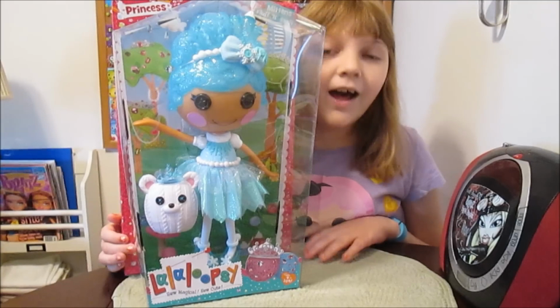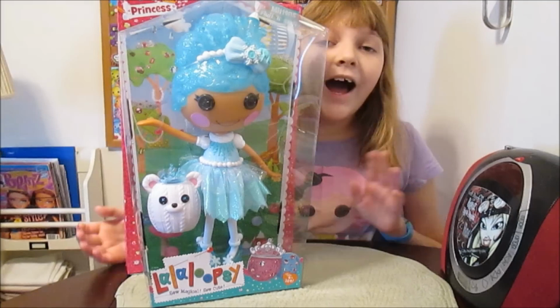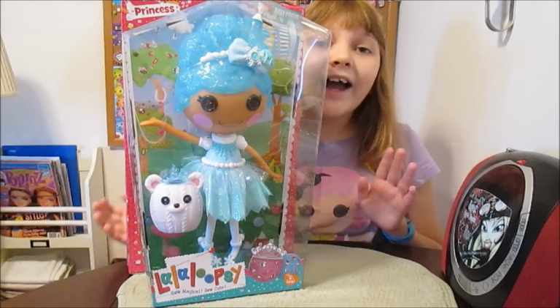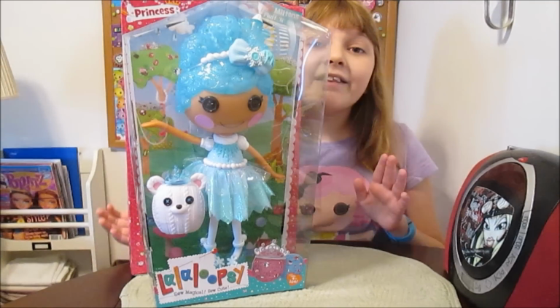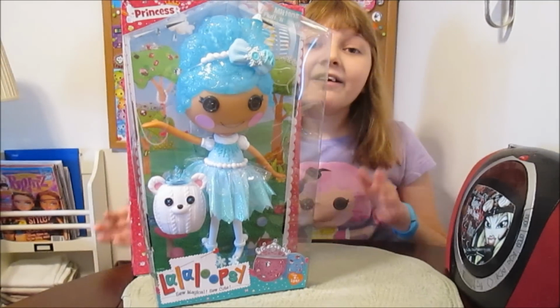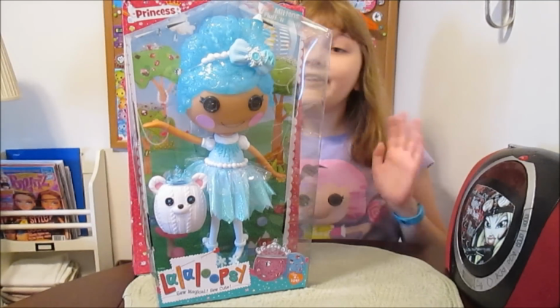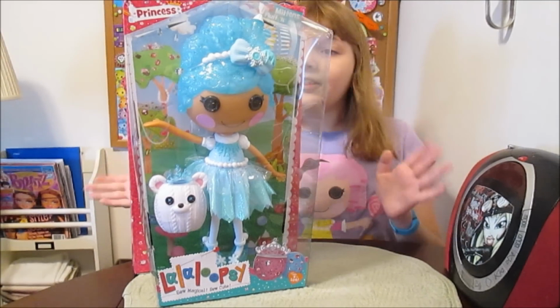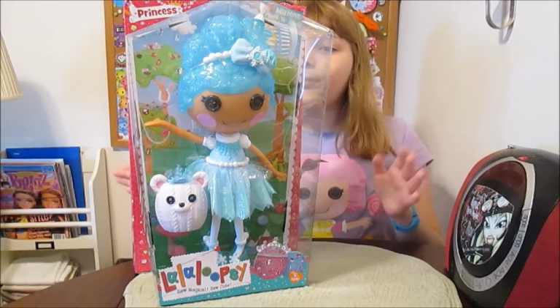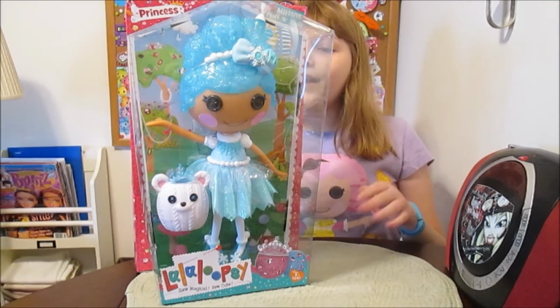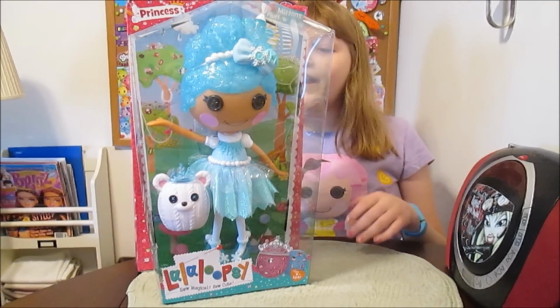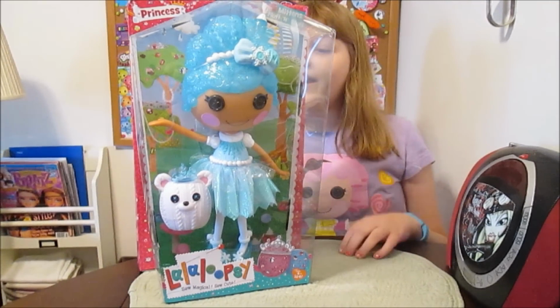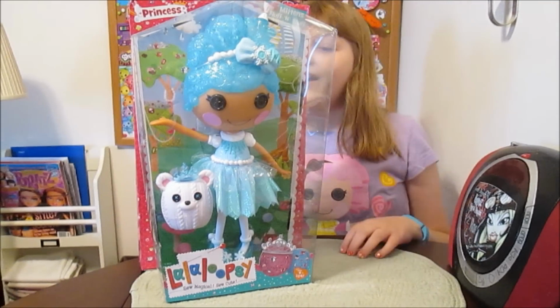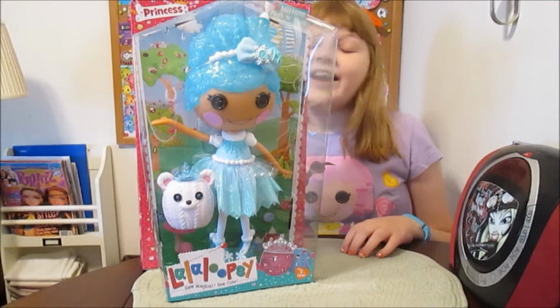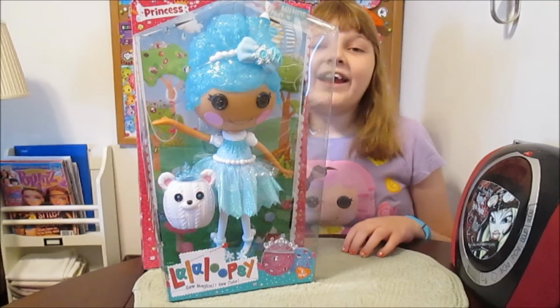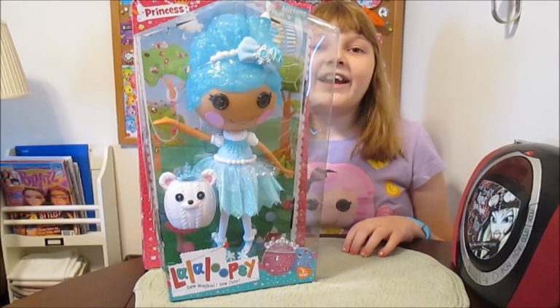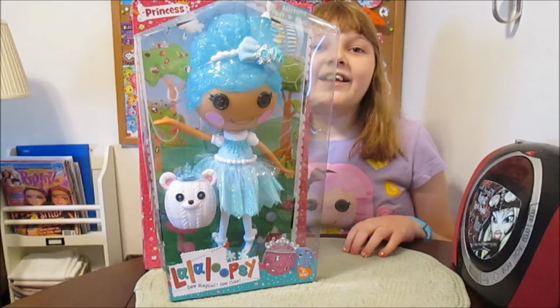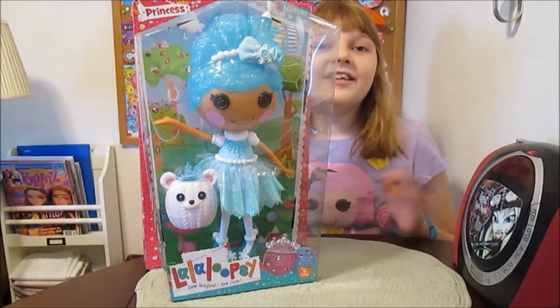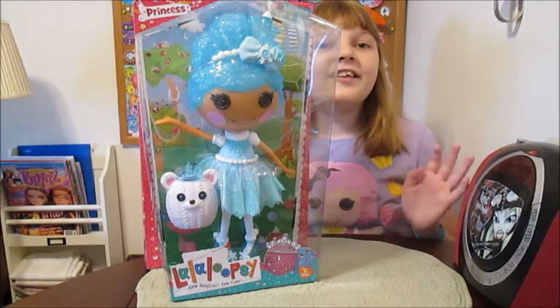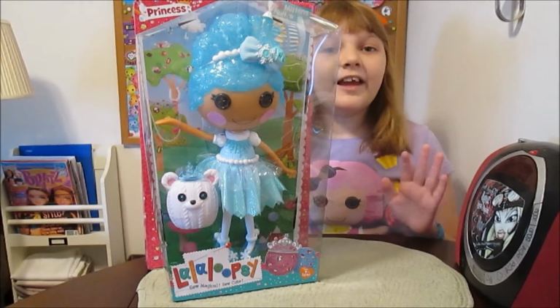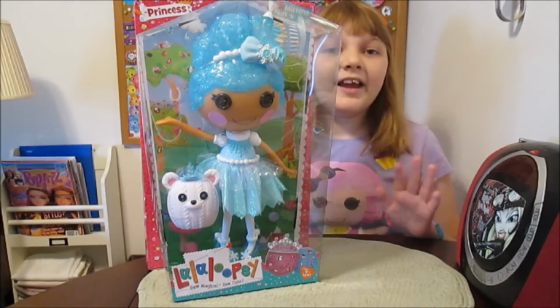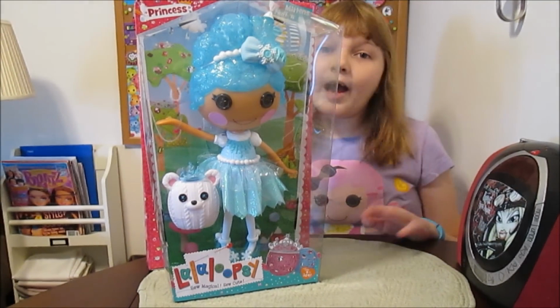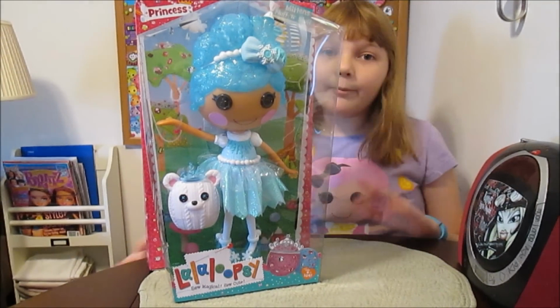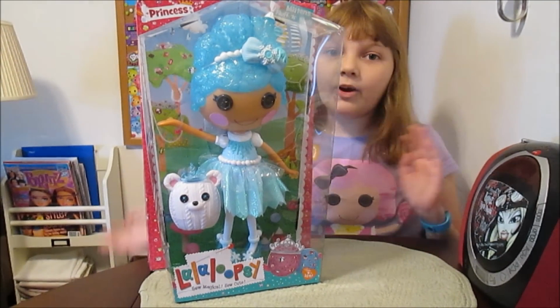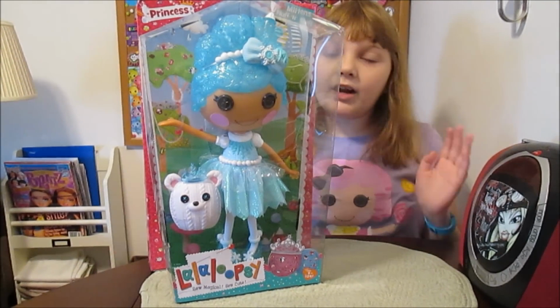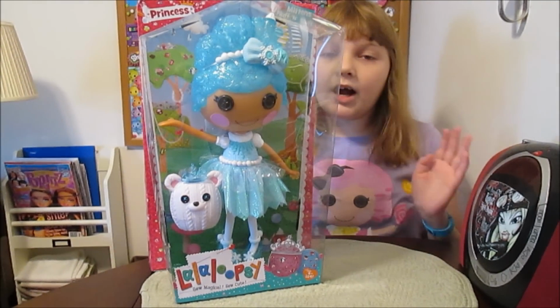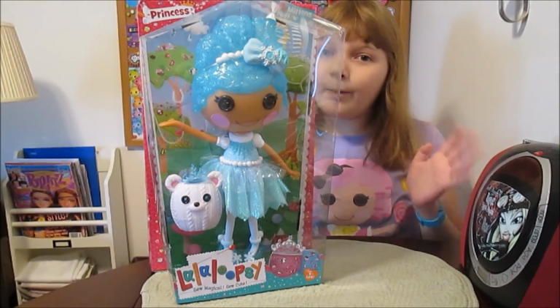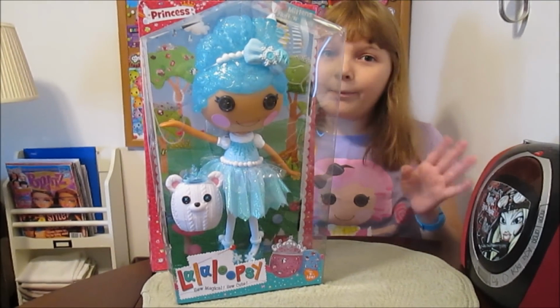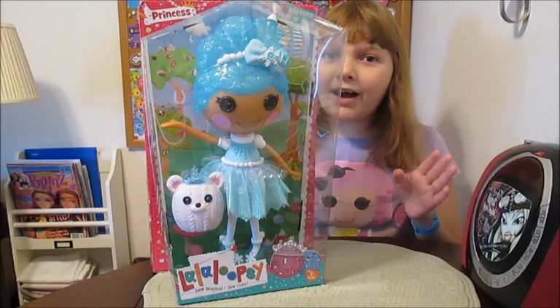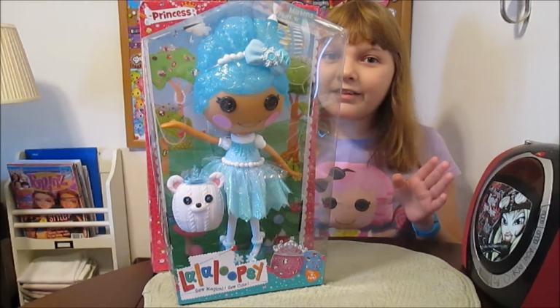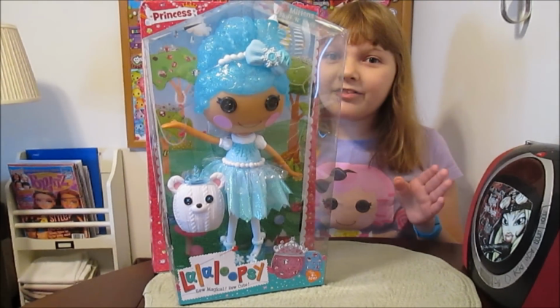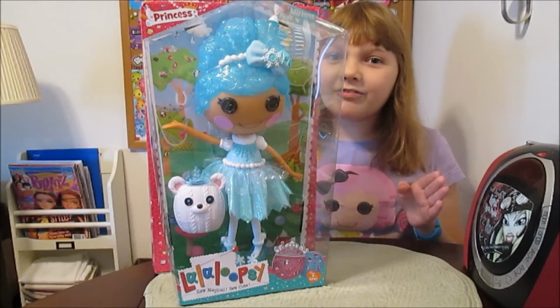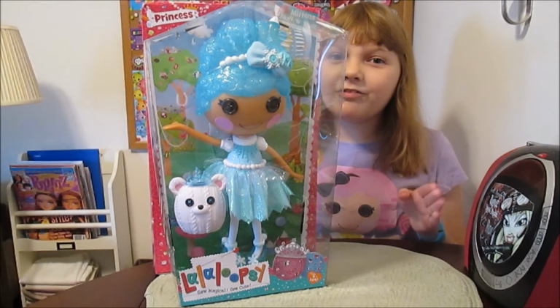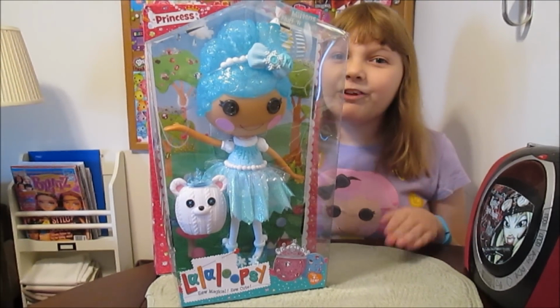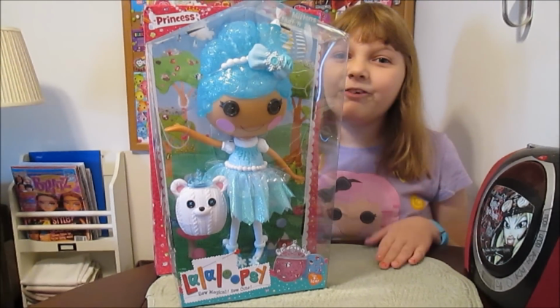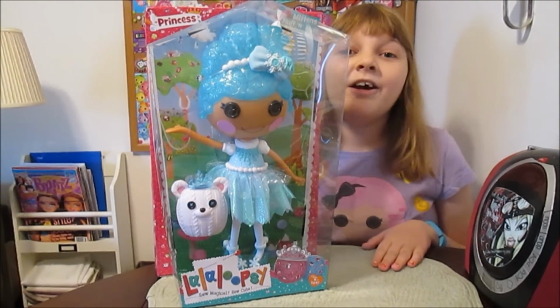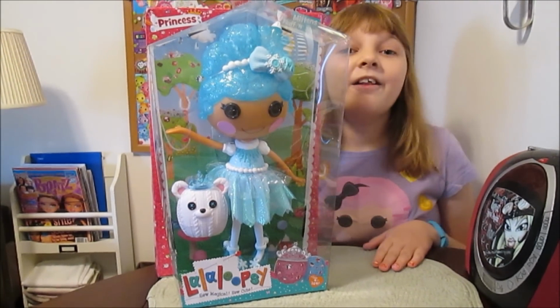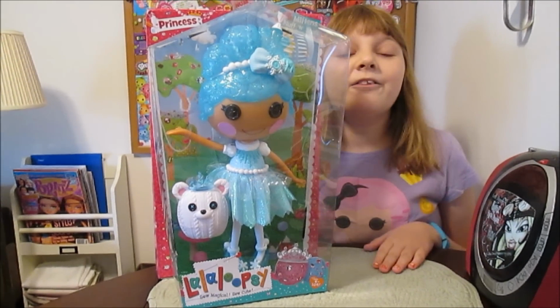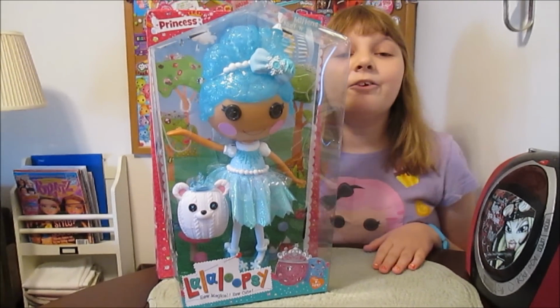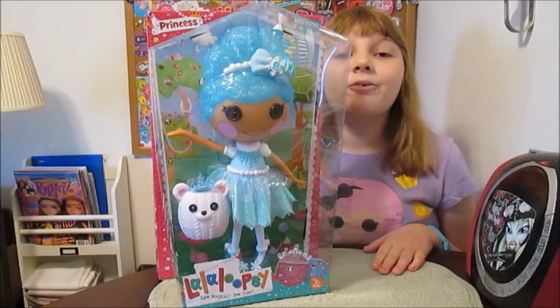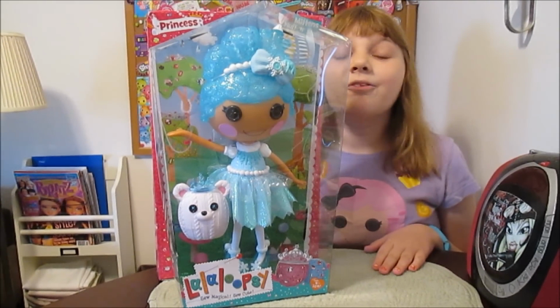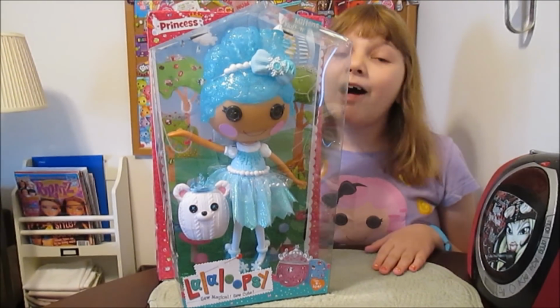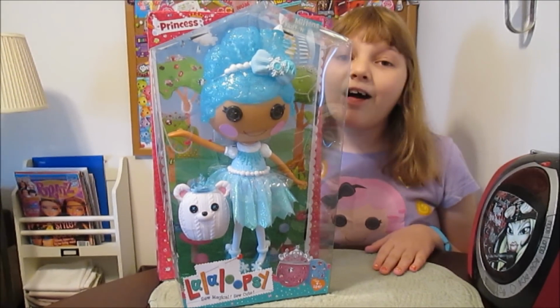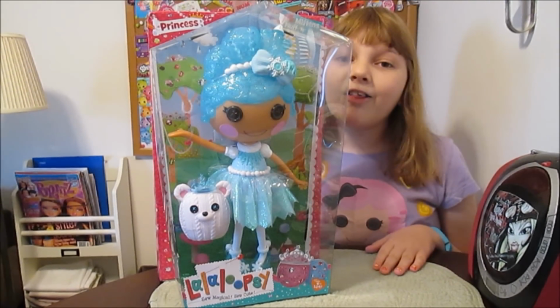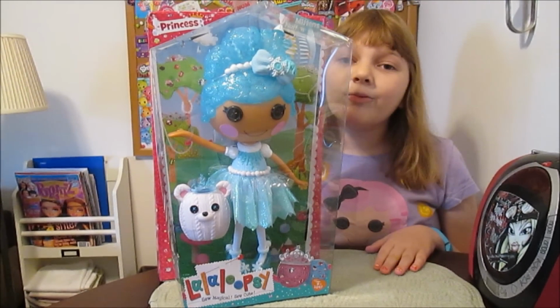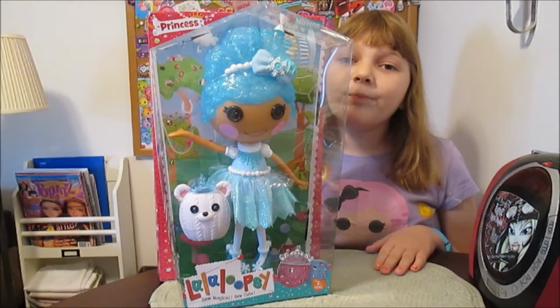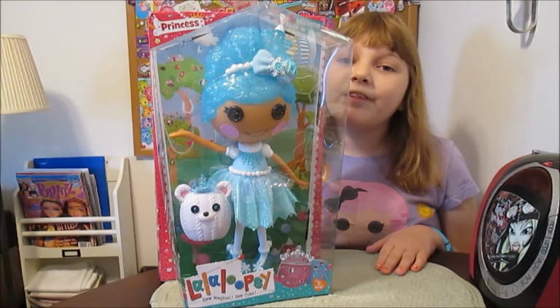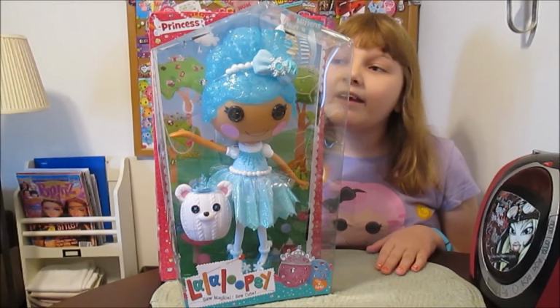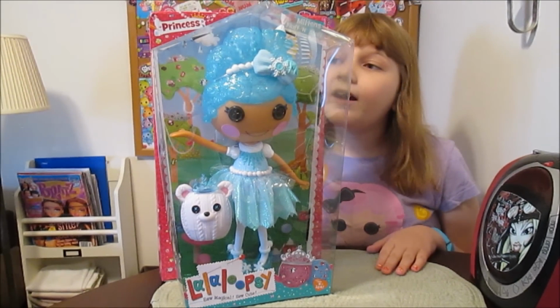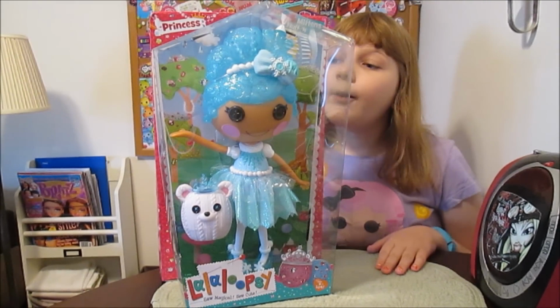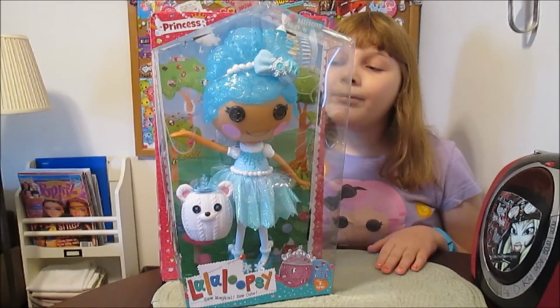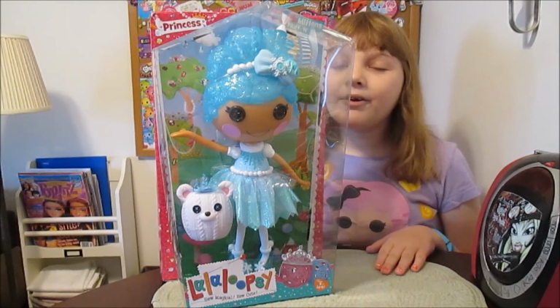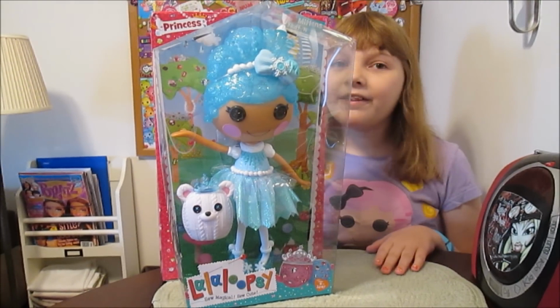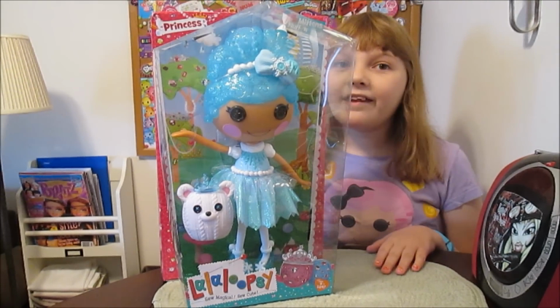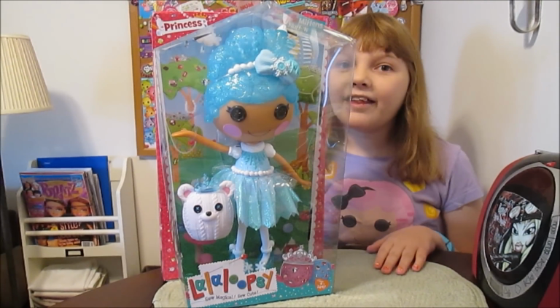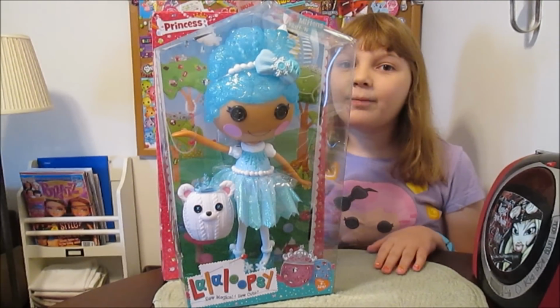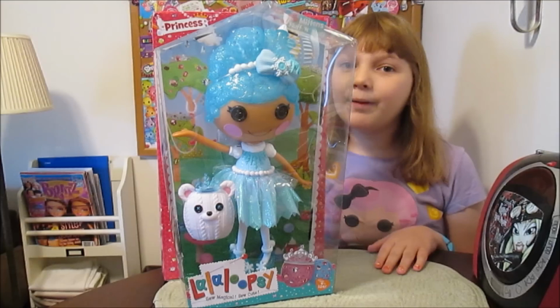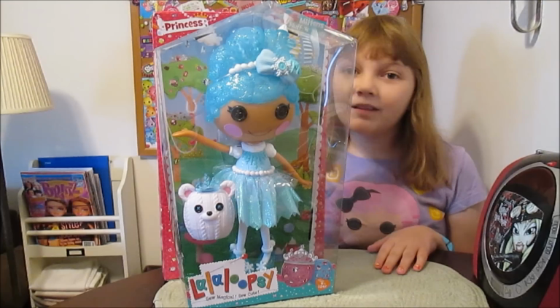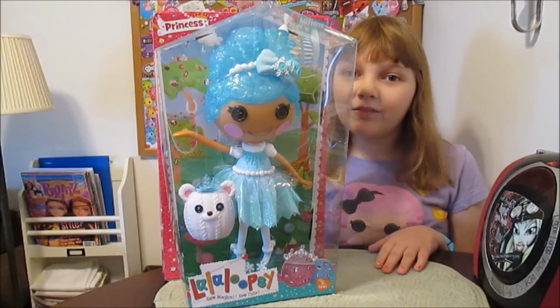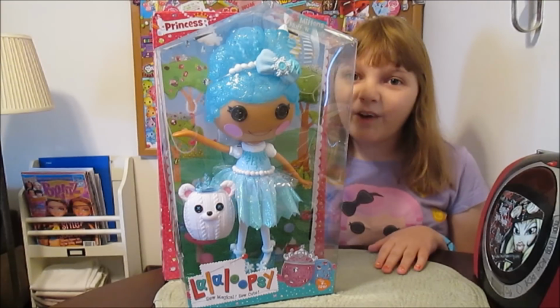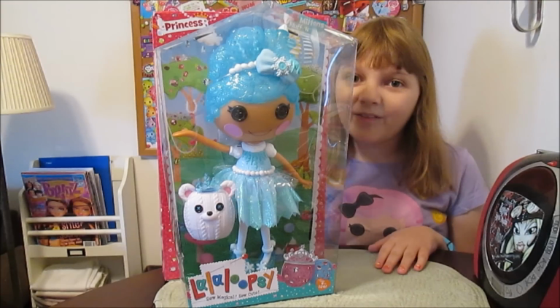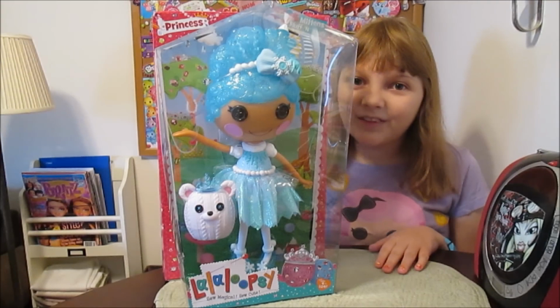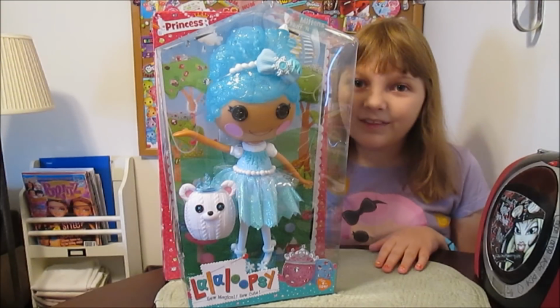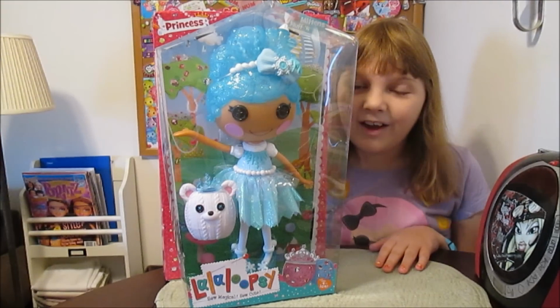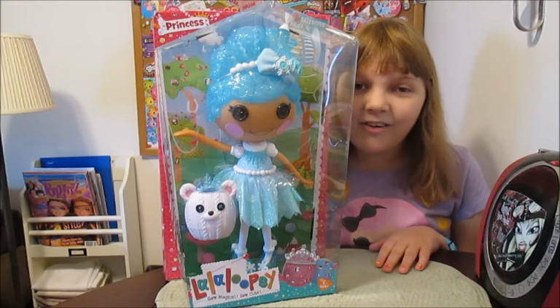Hi there, it's Banana, and today I'm going to unbox and review the new Lalaloopsy Princess Mittens Fluff and Stuff.